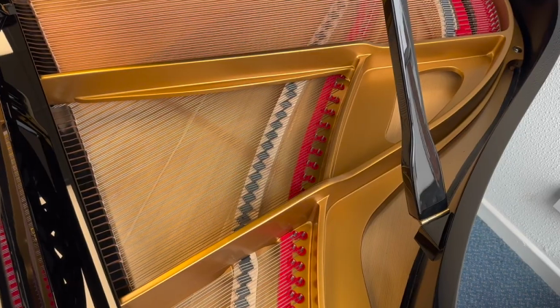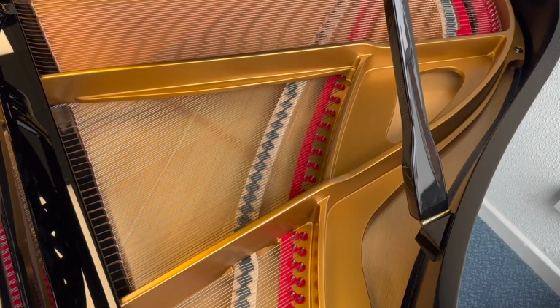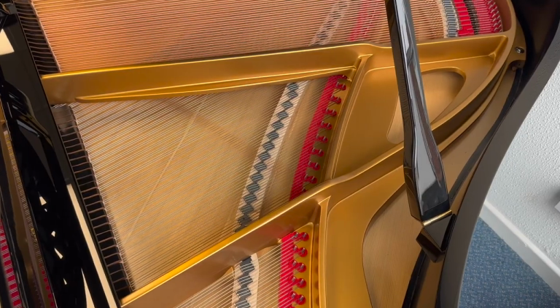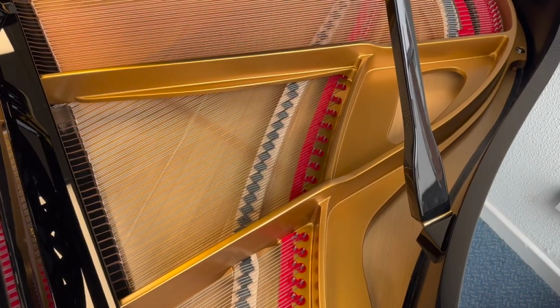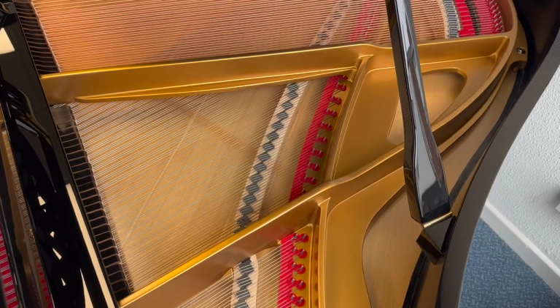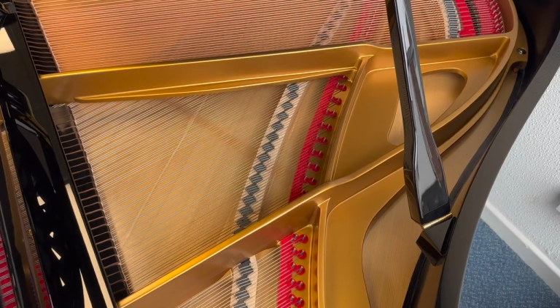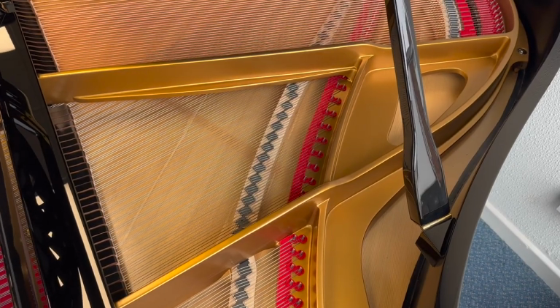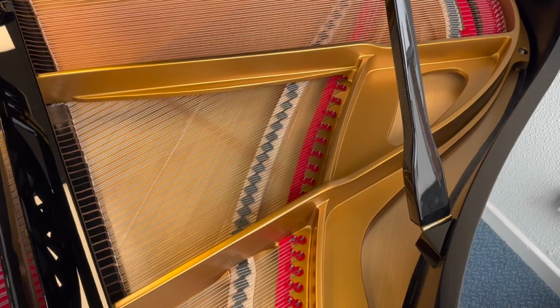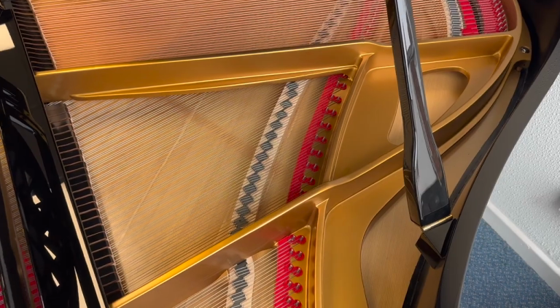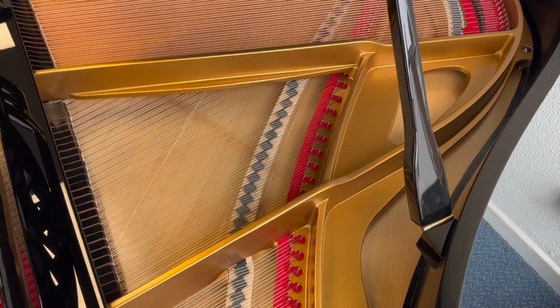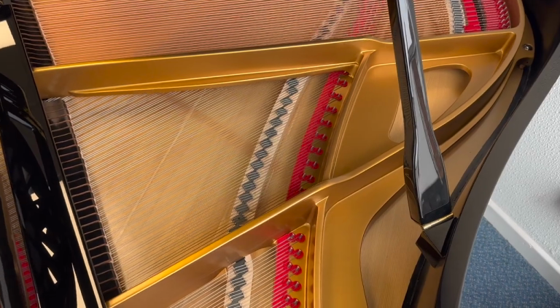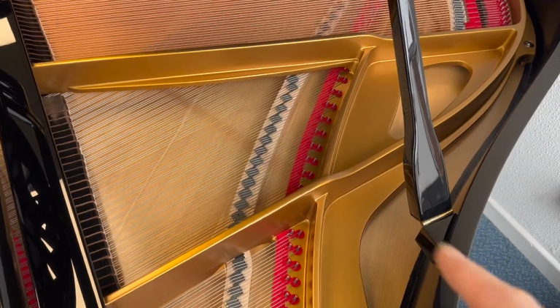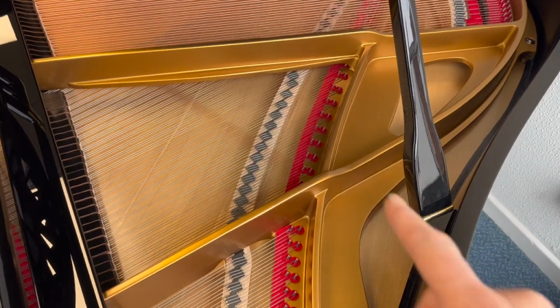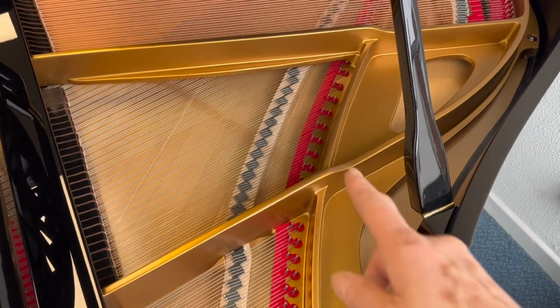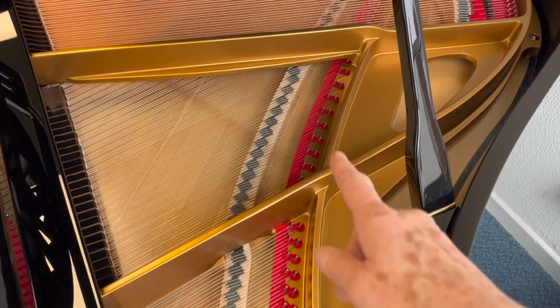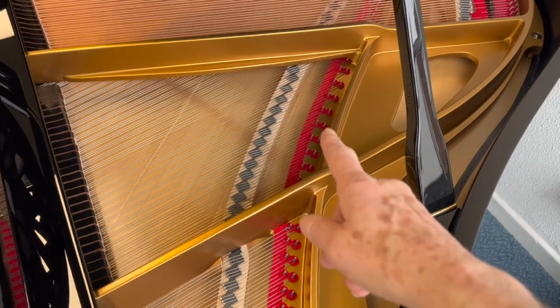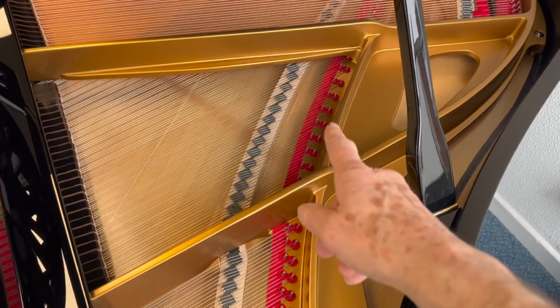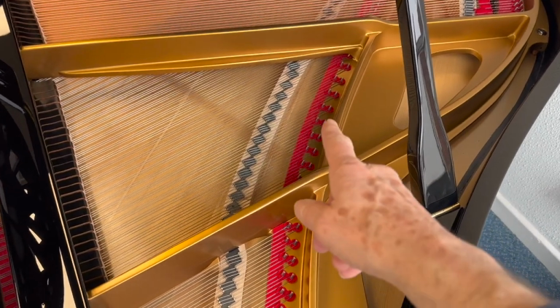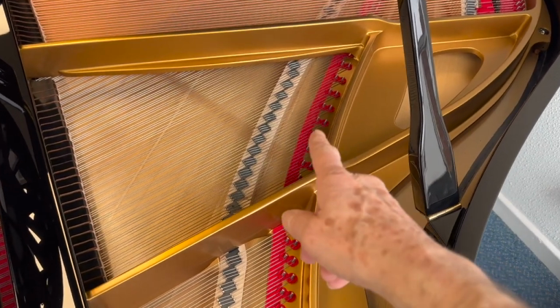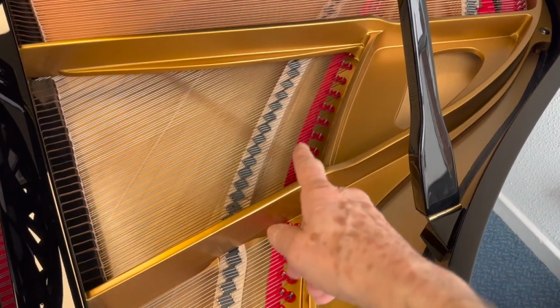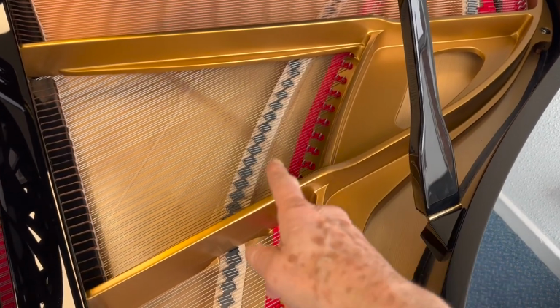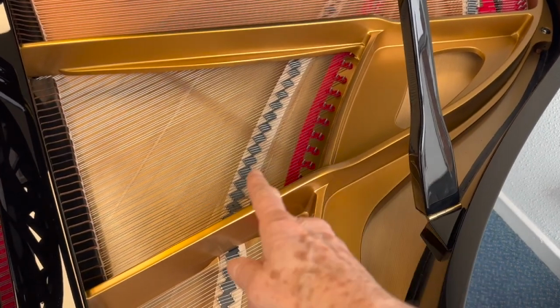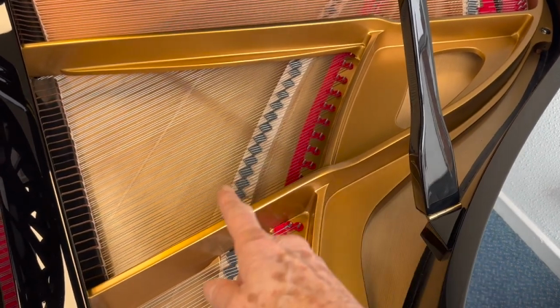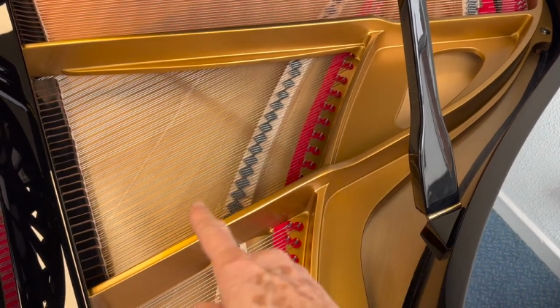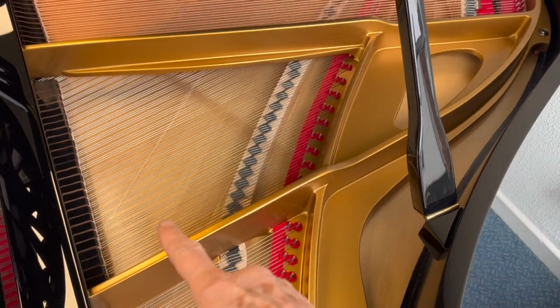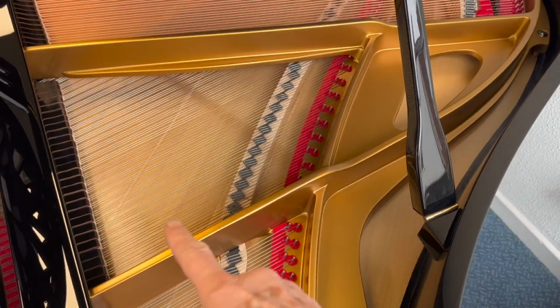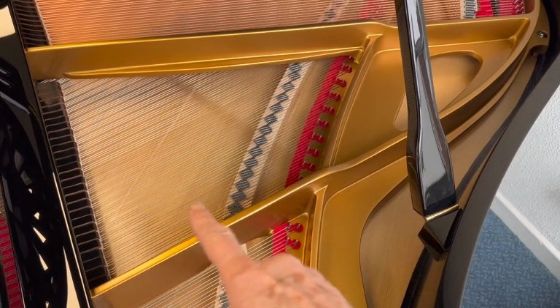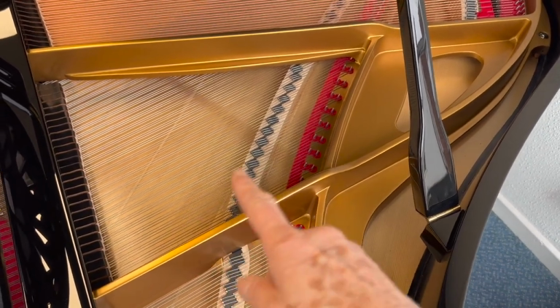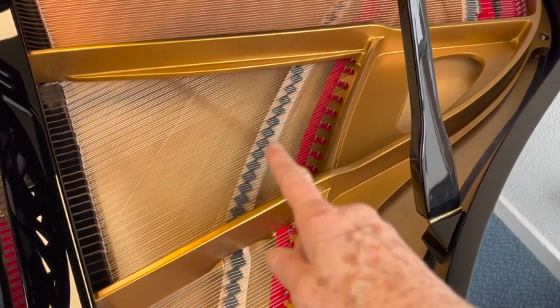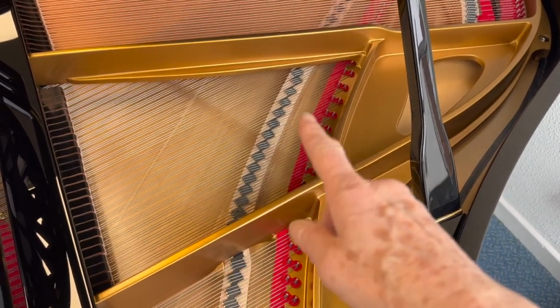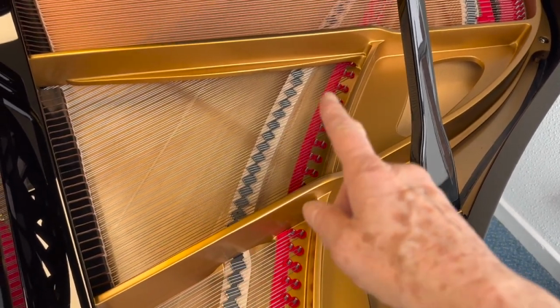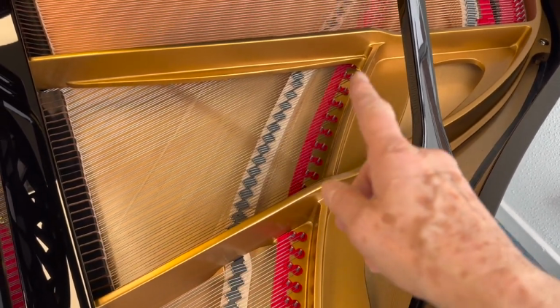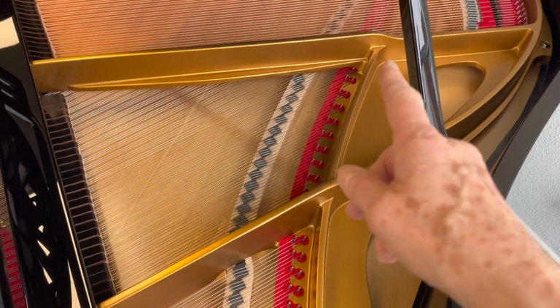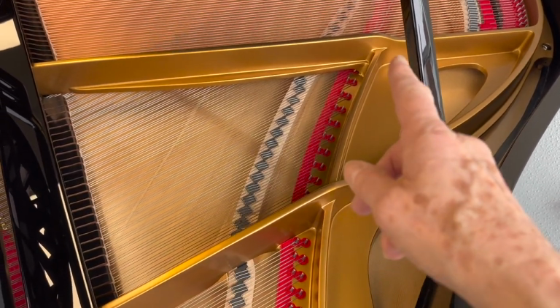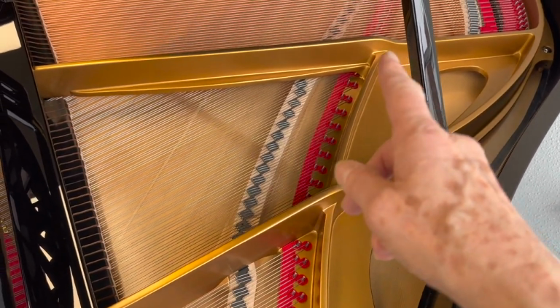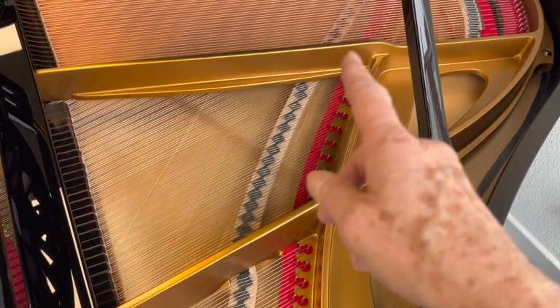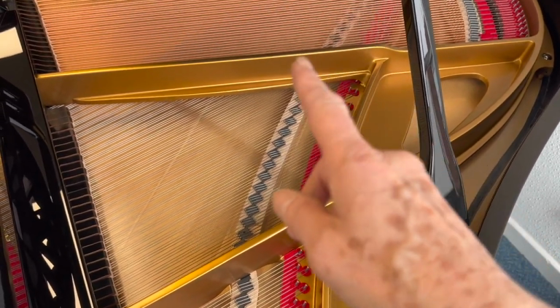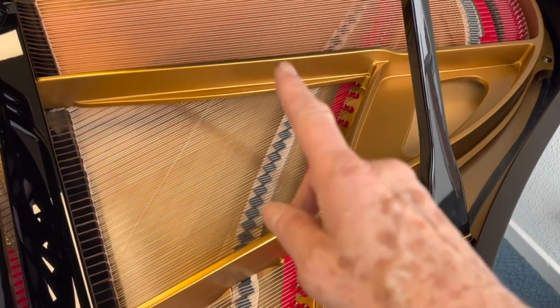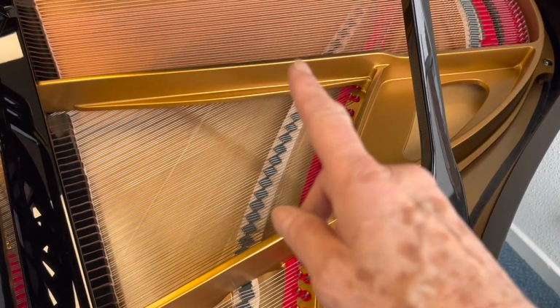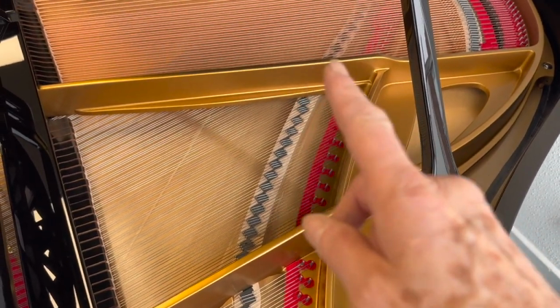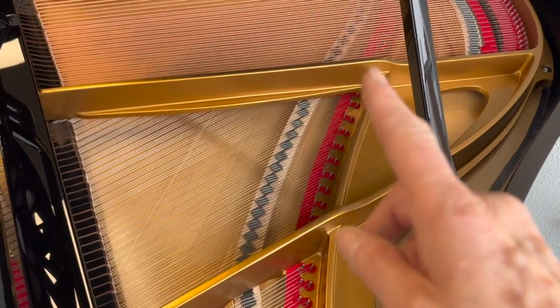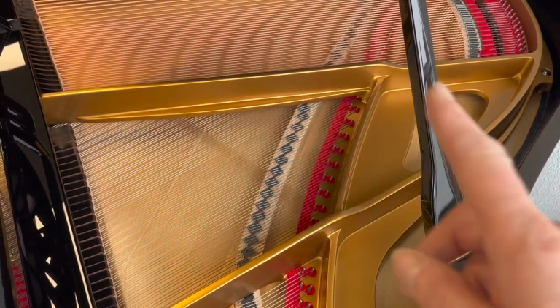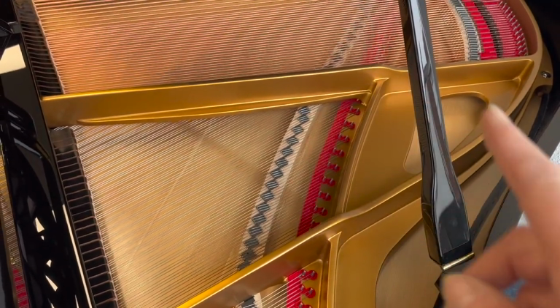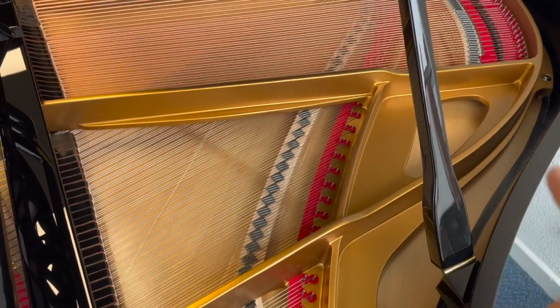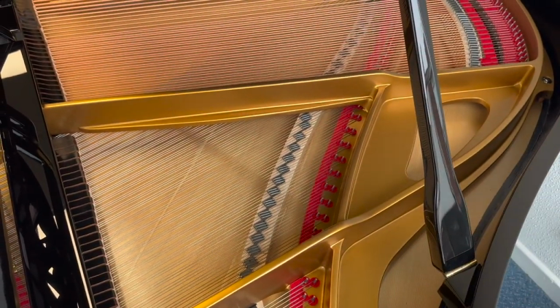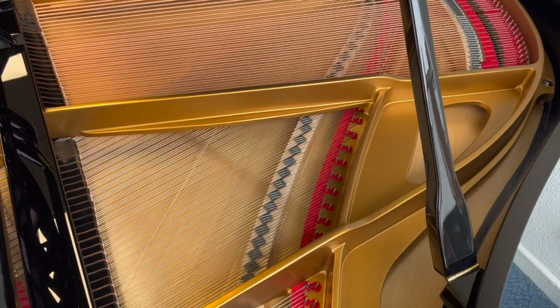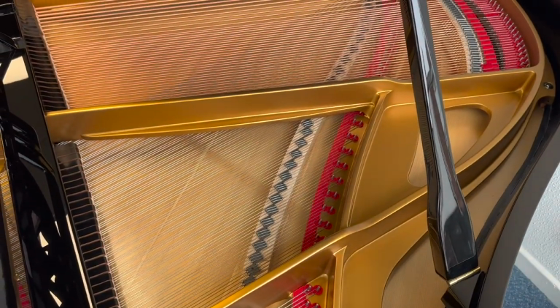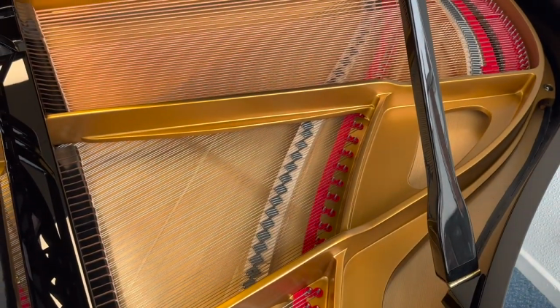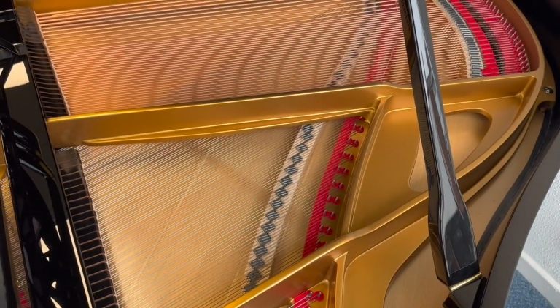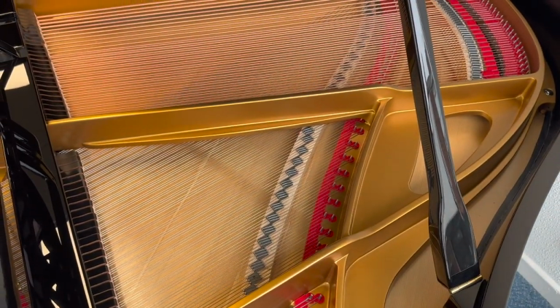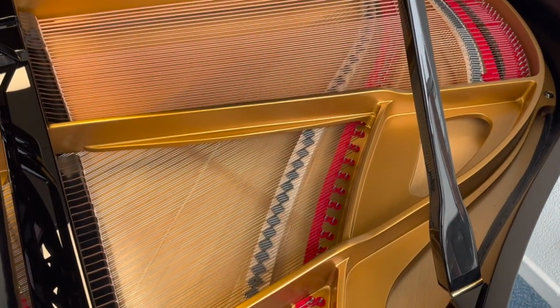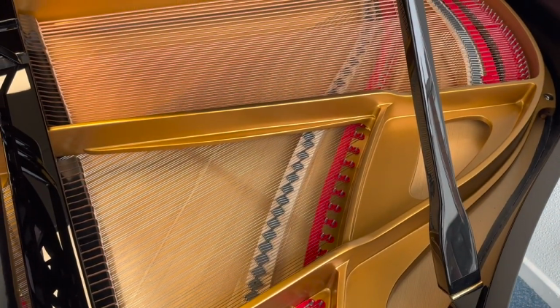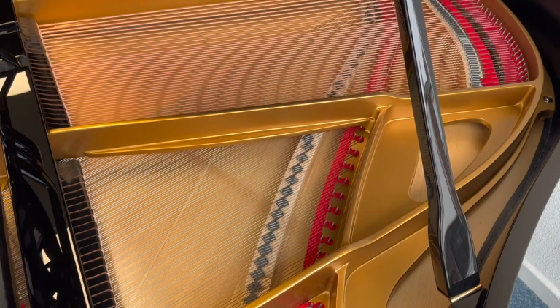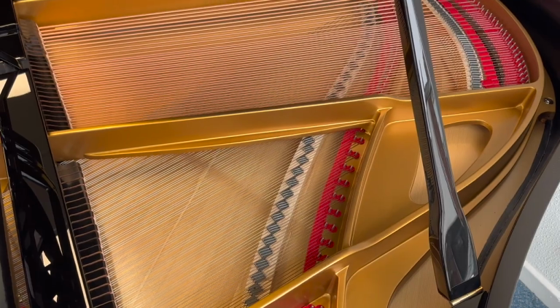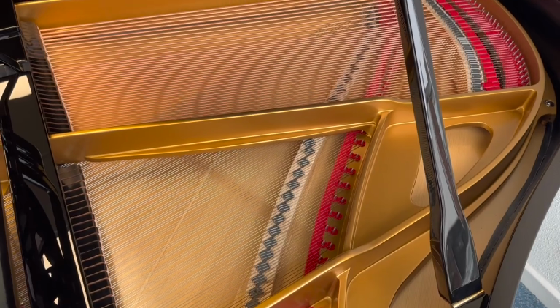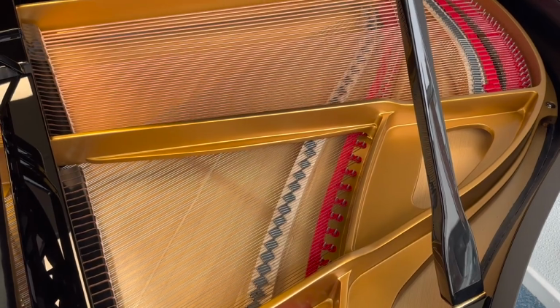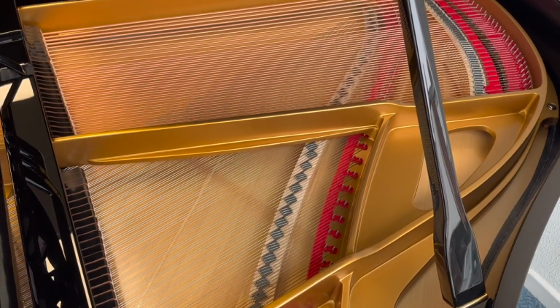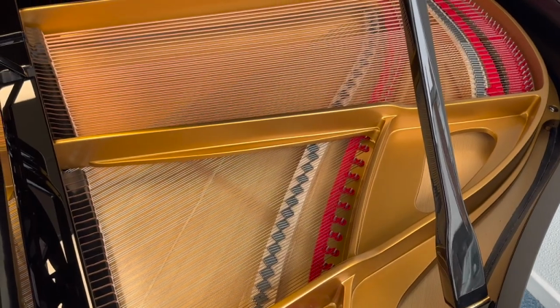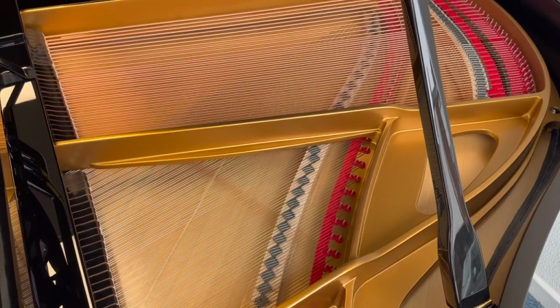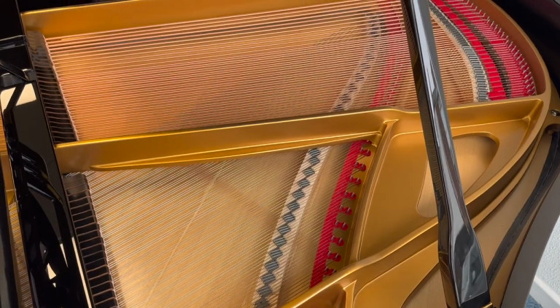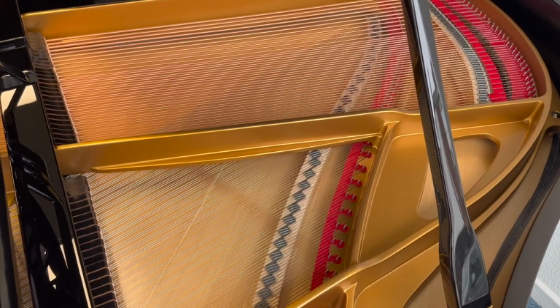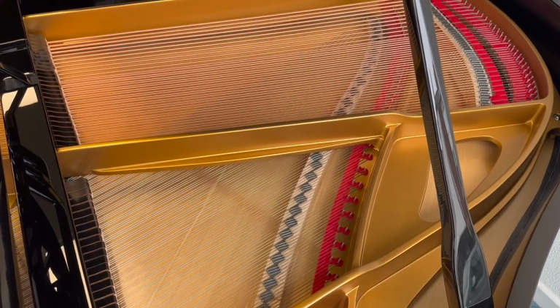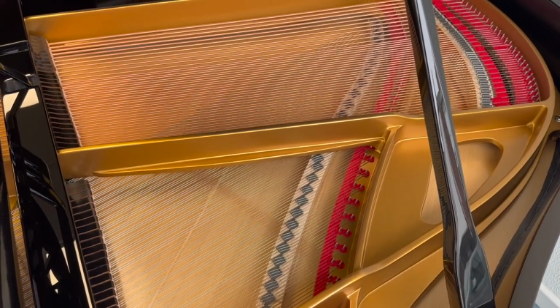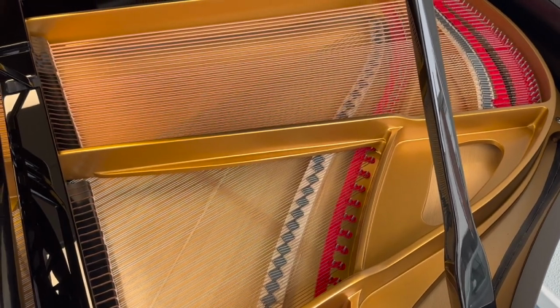Most Grand Pianos have struts going from front to back, but Broadwood seem to be able to design one that's extremely stable and doesn't have those.